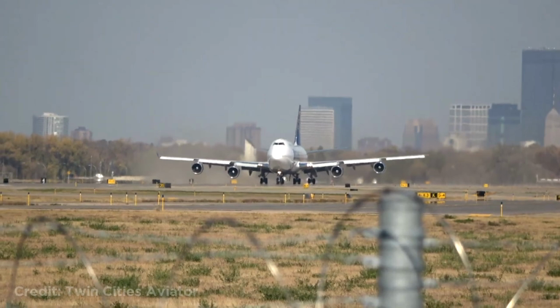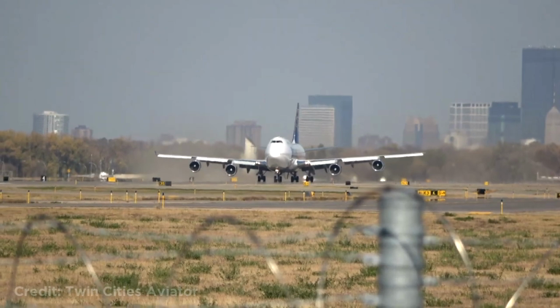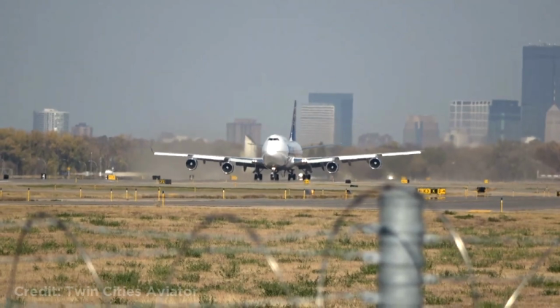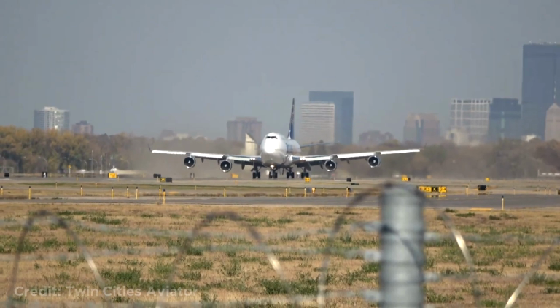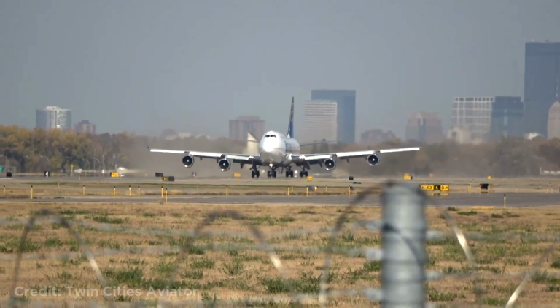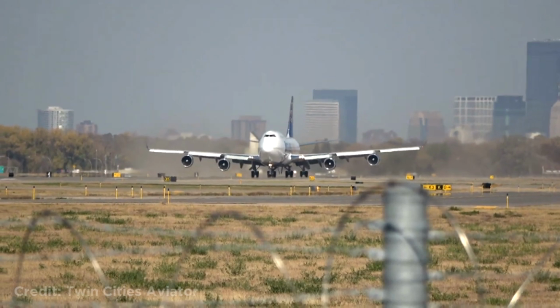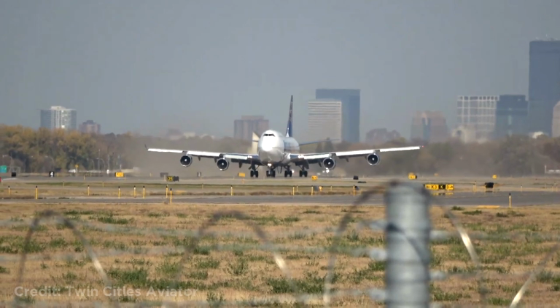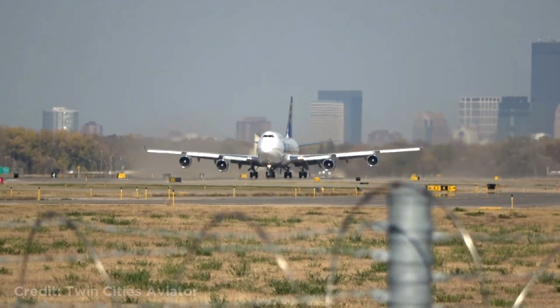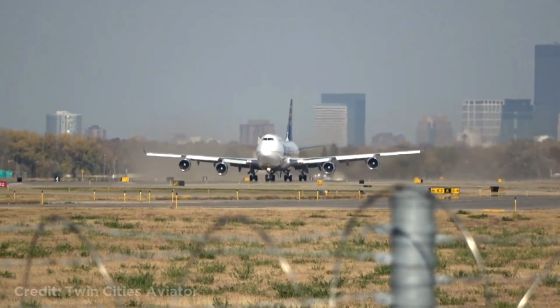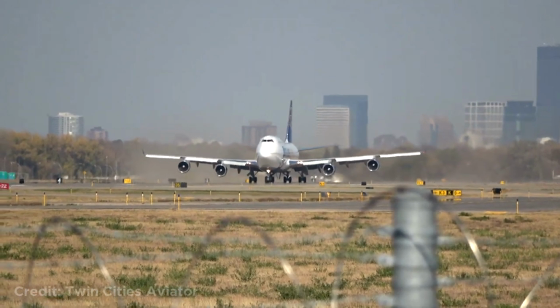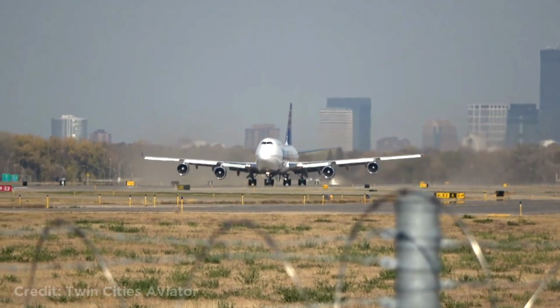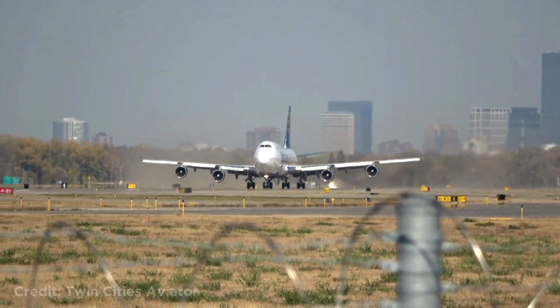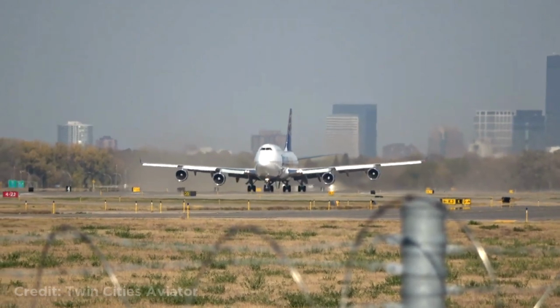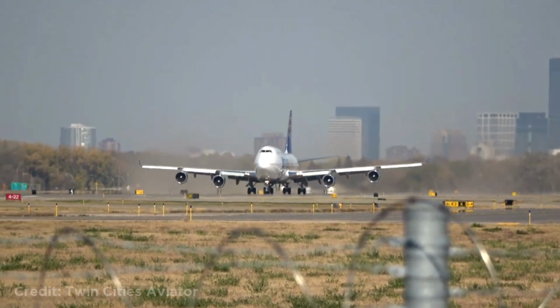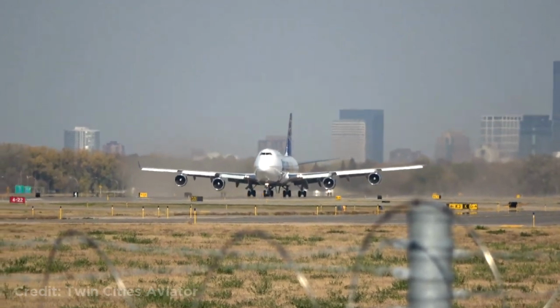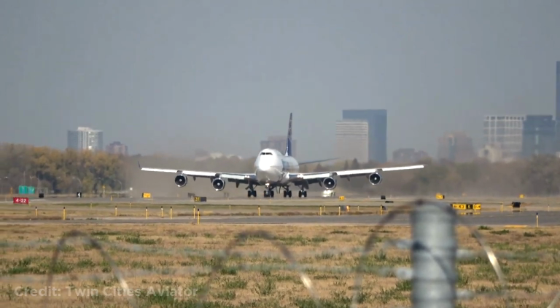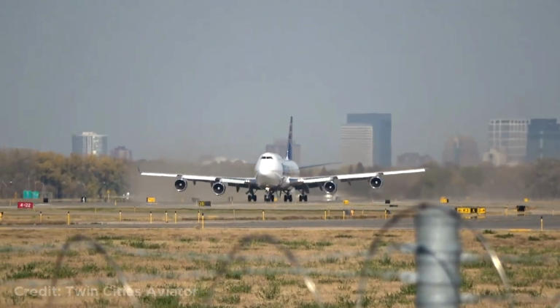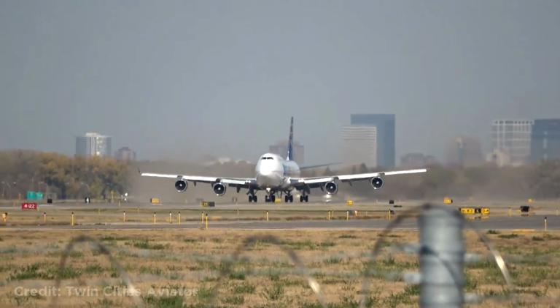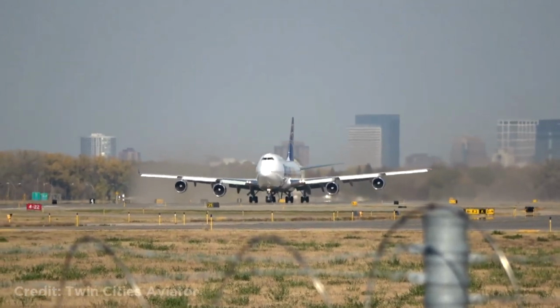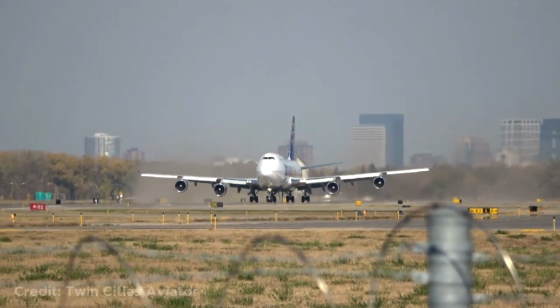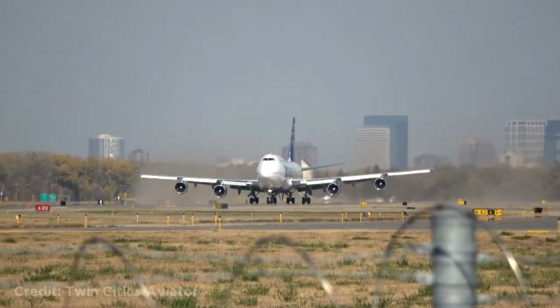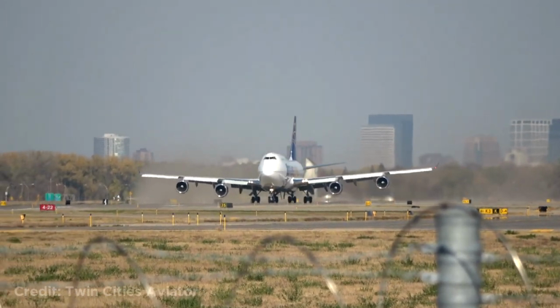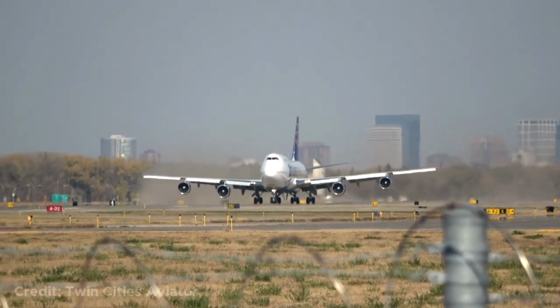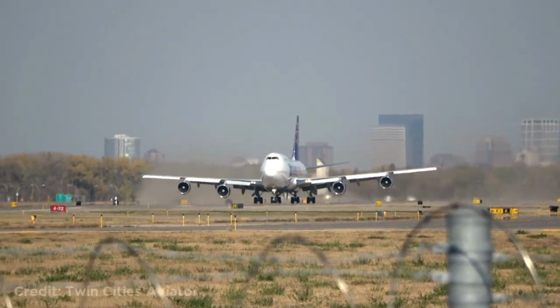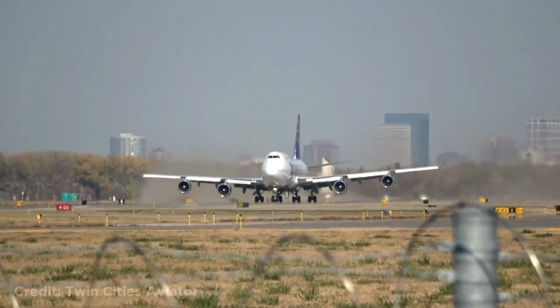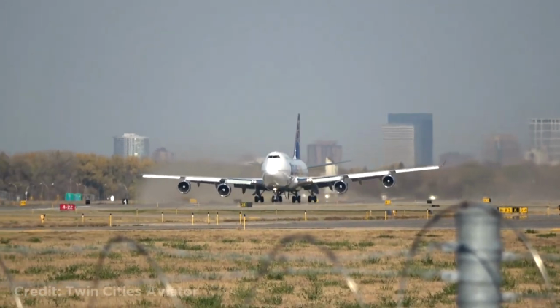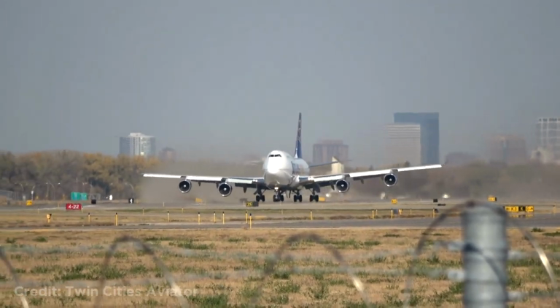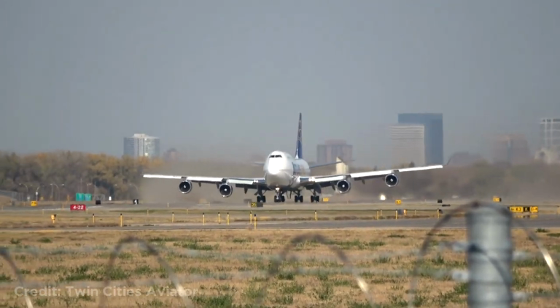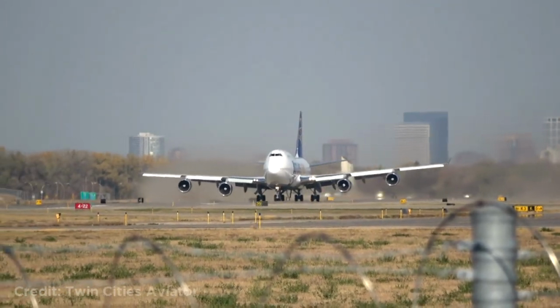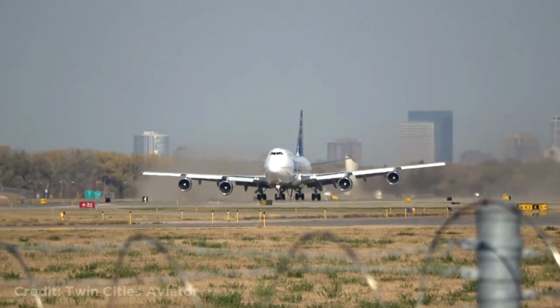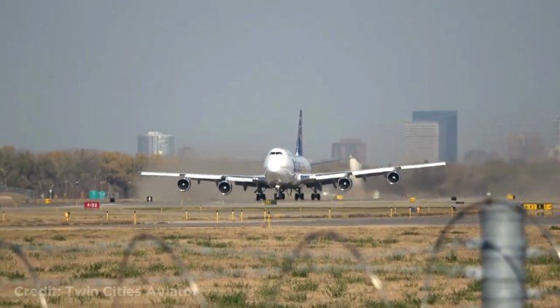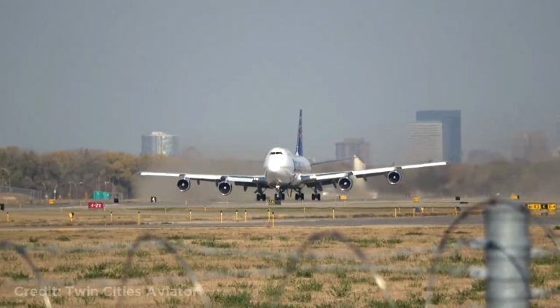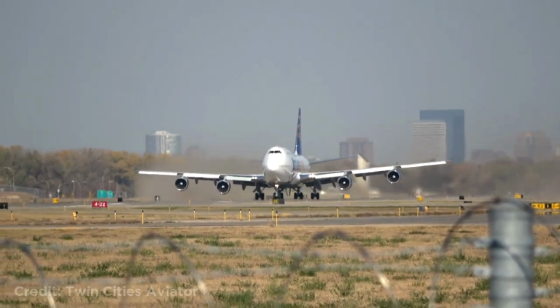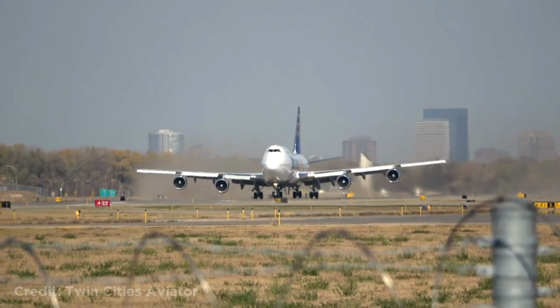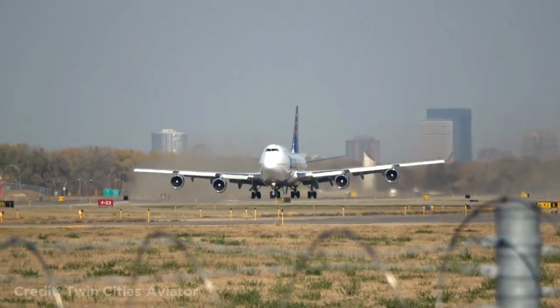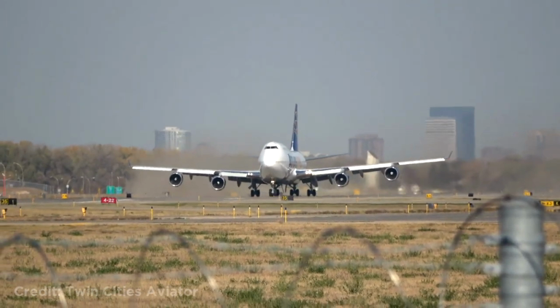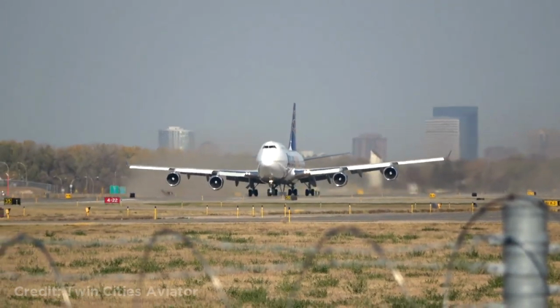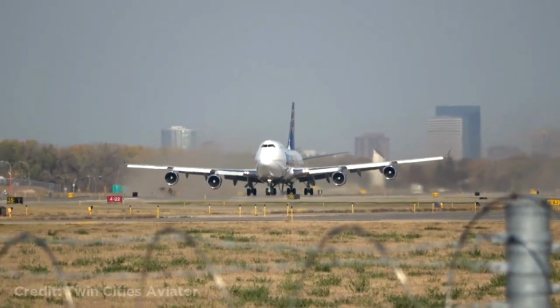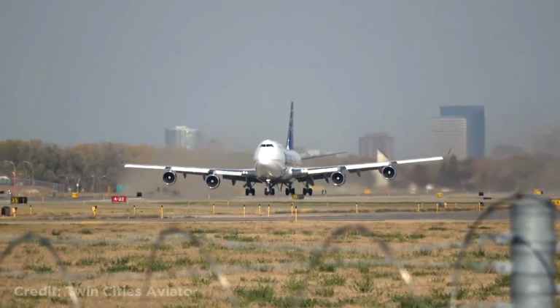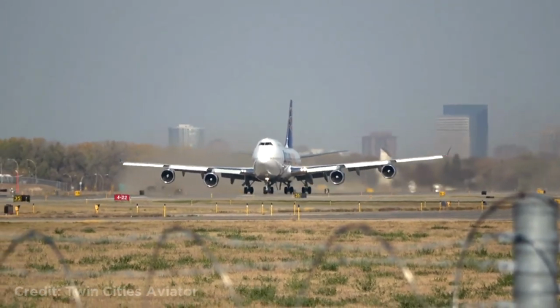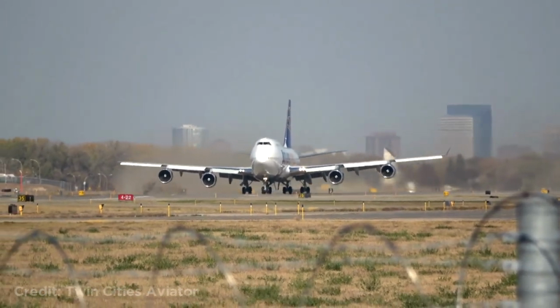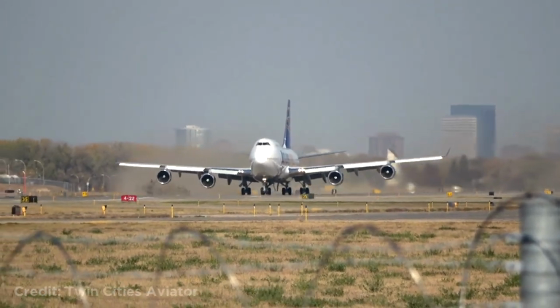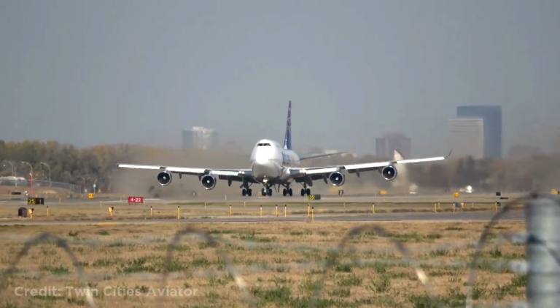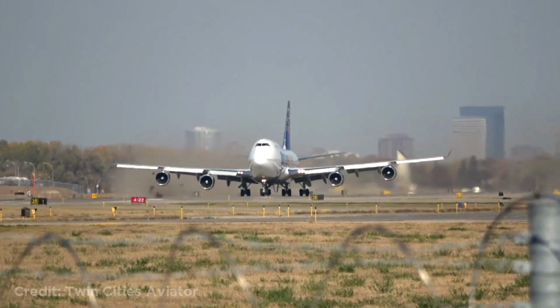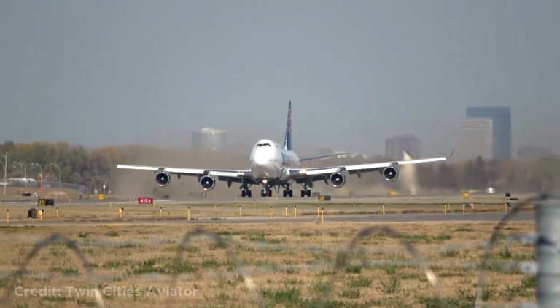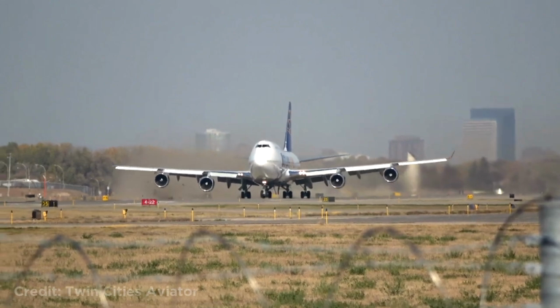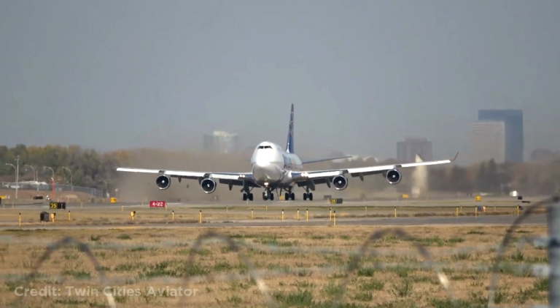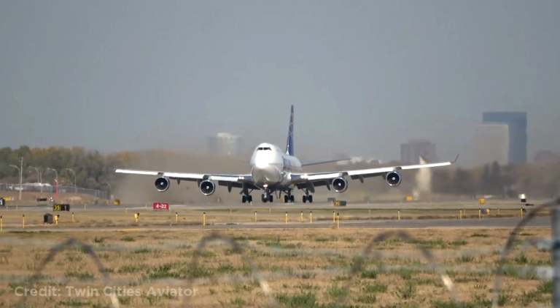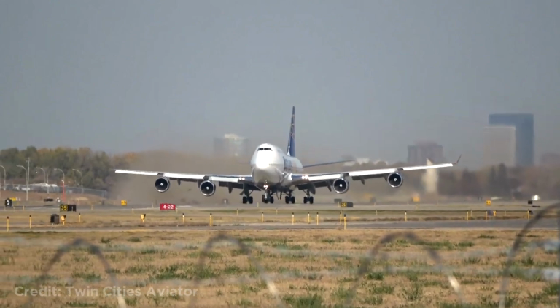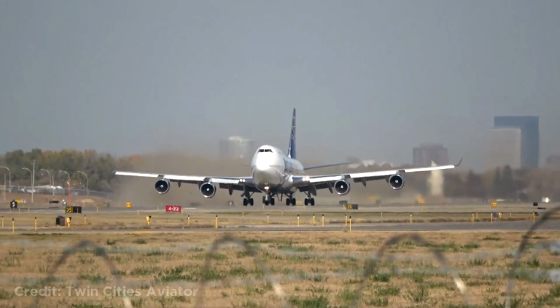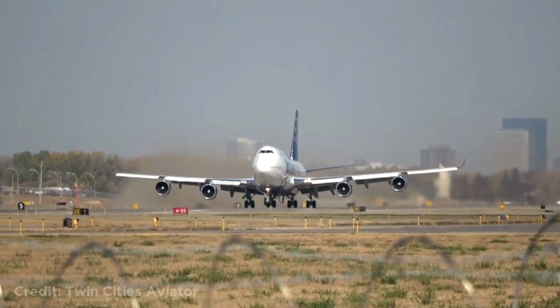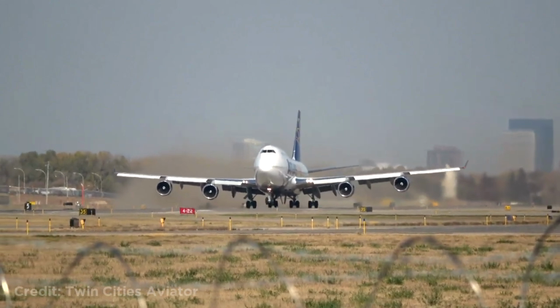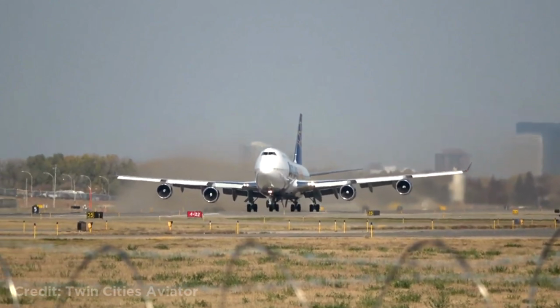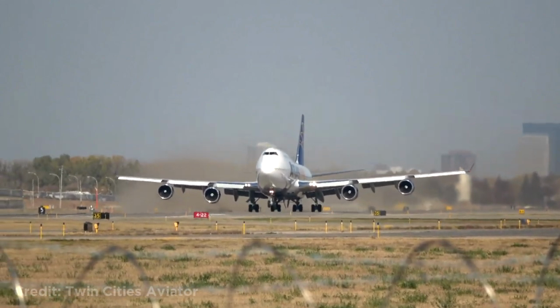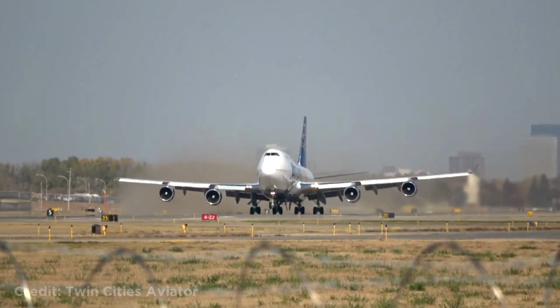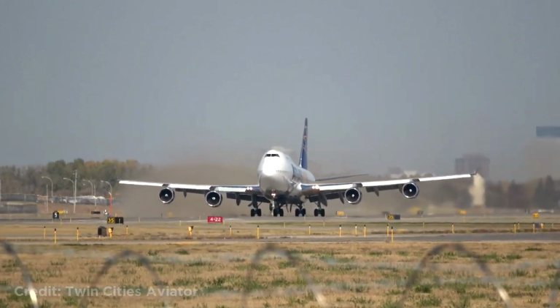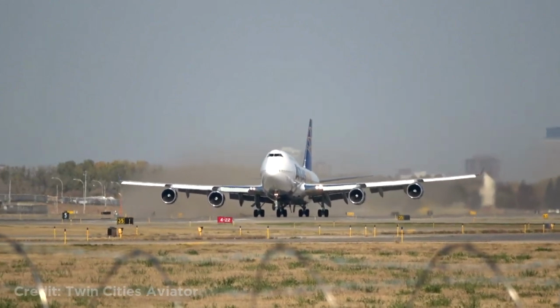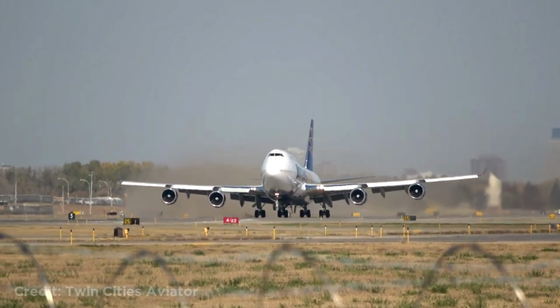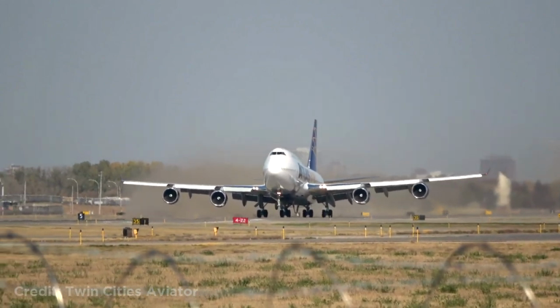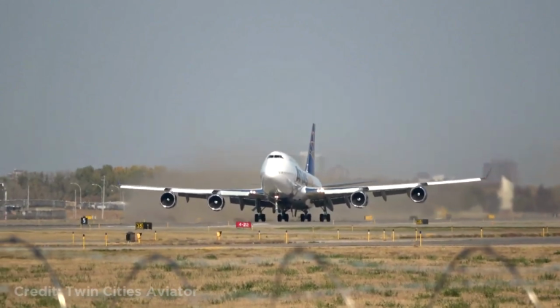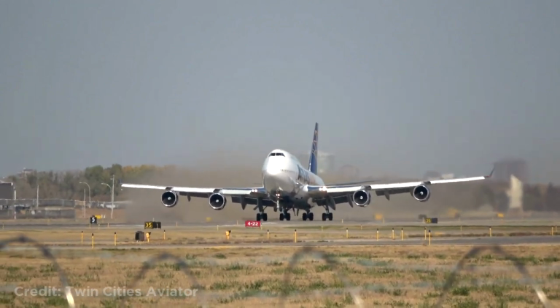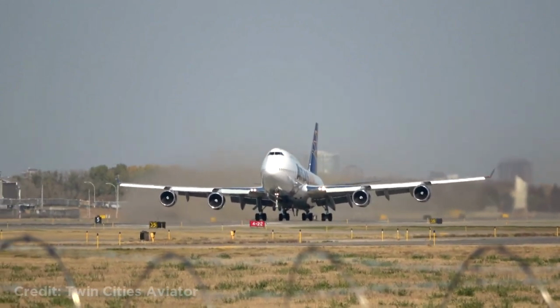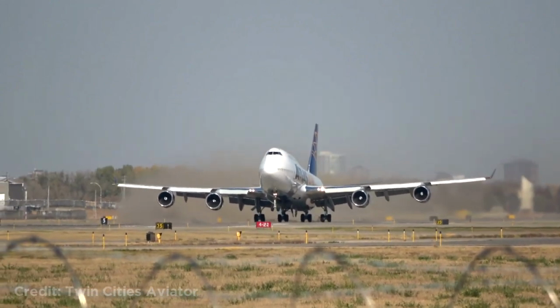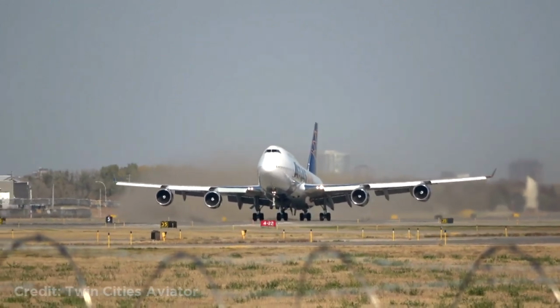Welcome back to another weekly dose of aviation. This Boeing 747 destroying the terrain next to the runway while taking off.